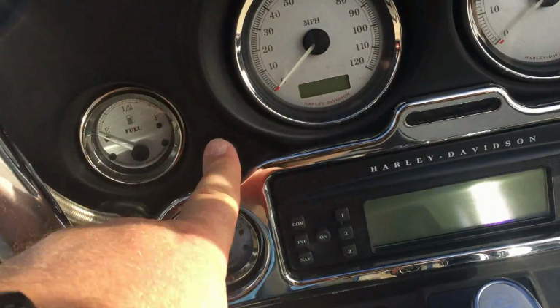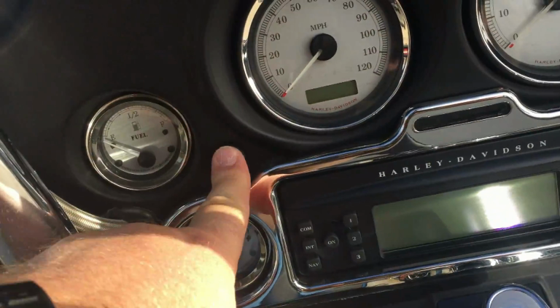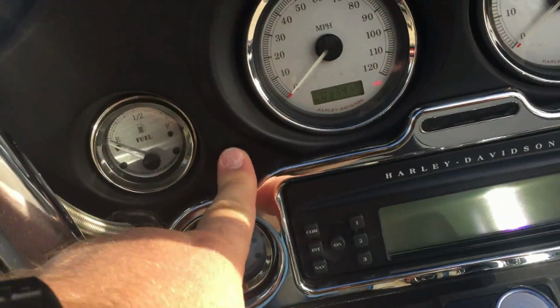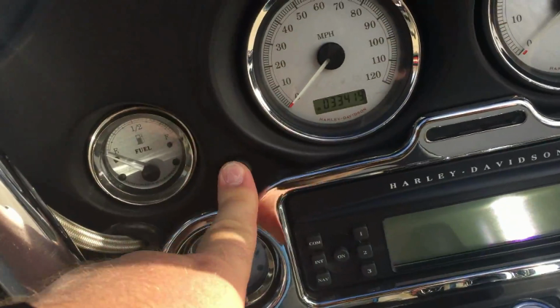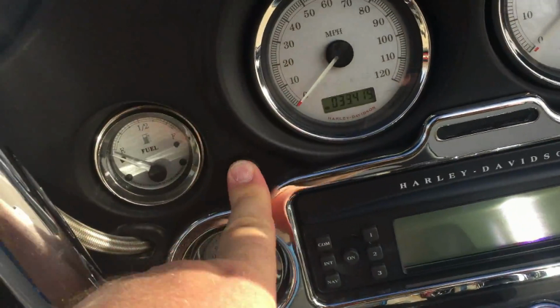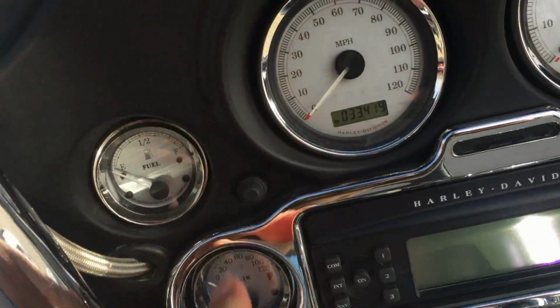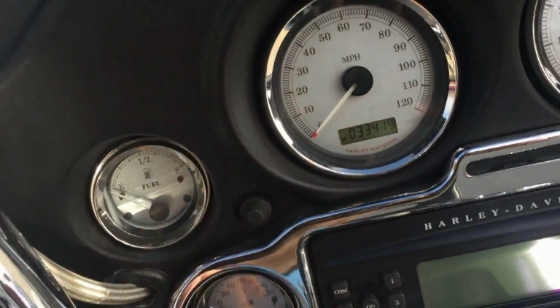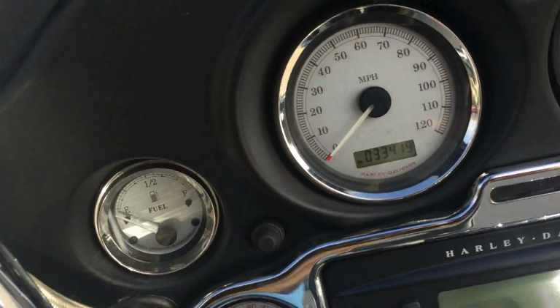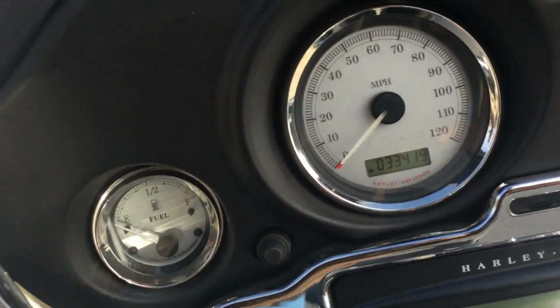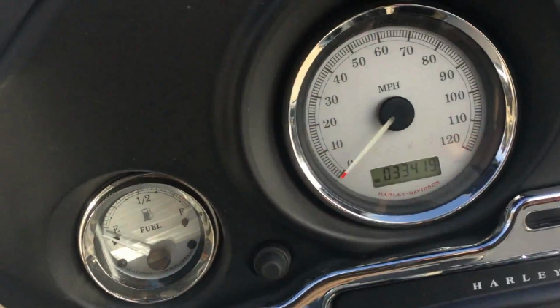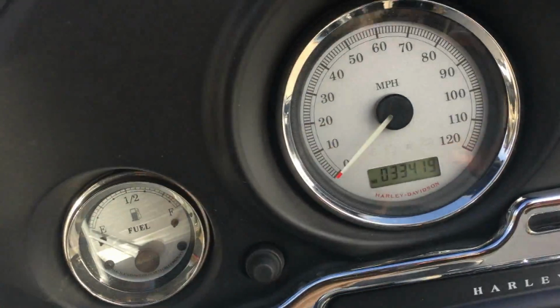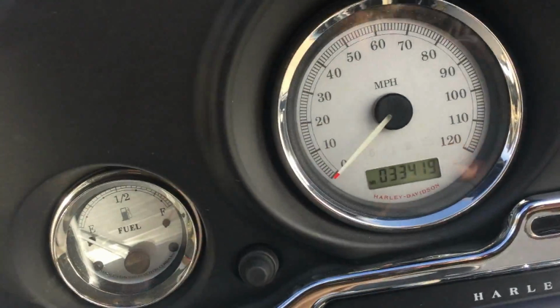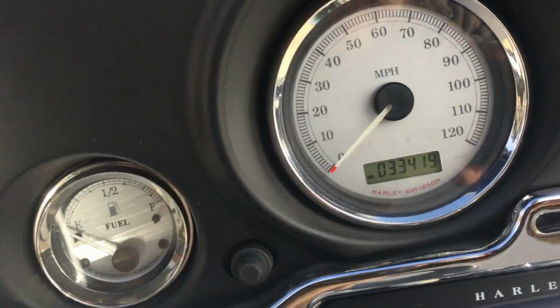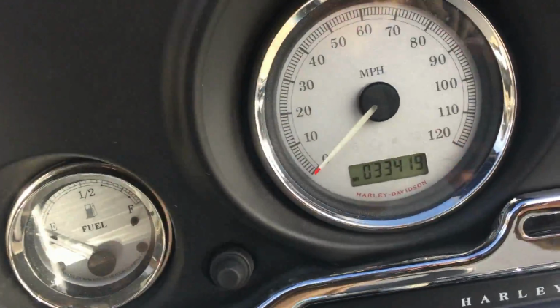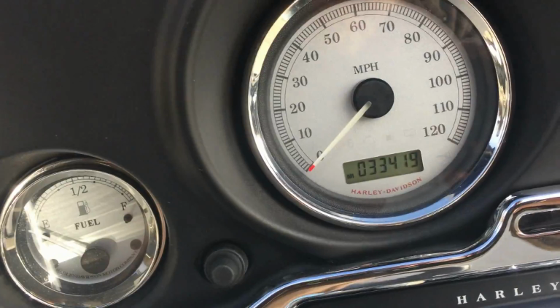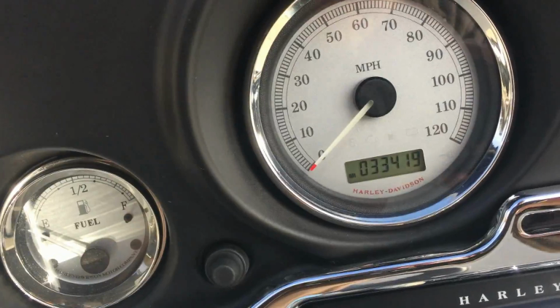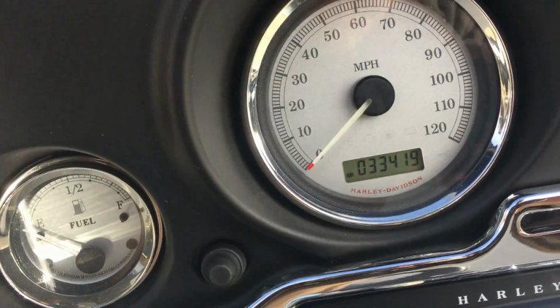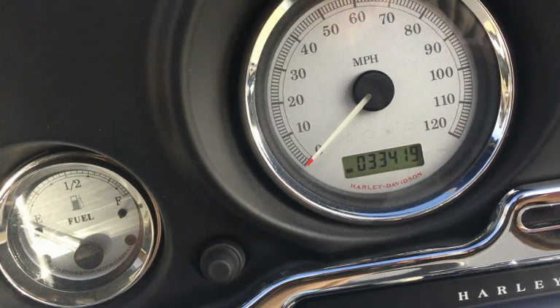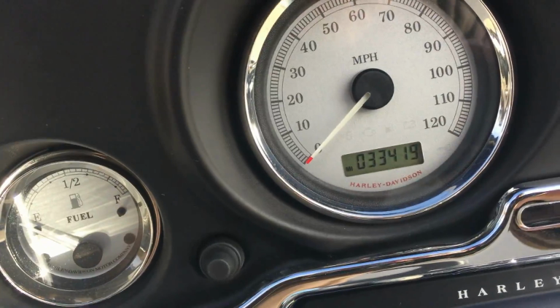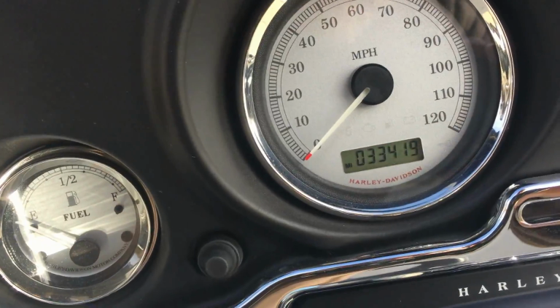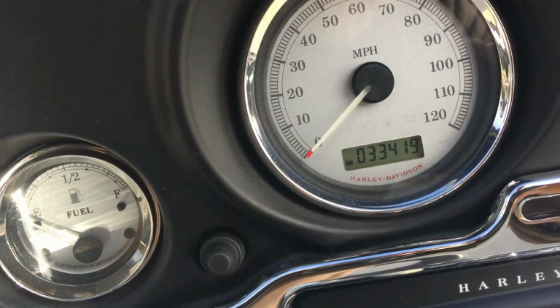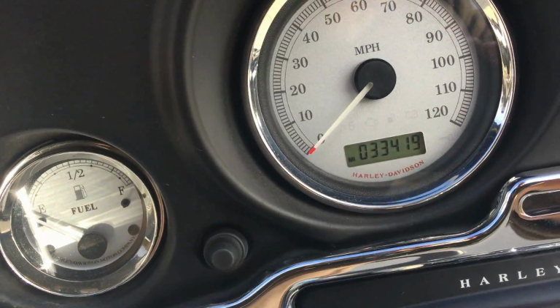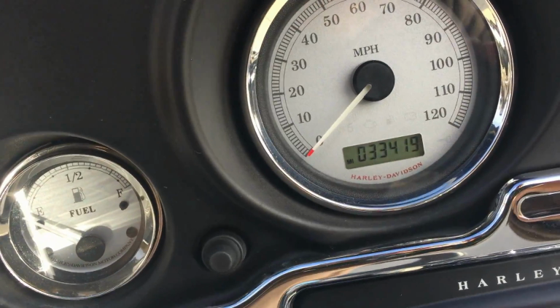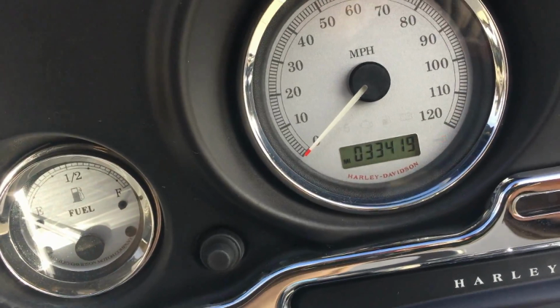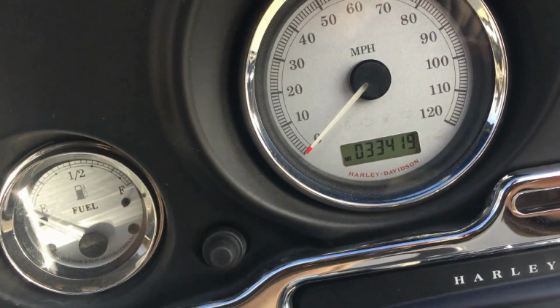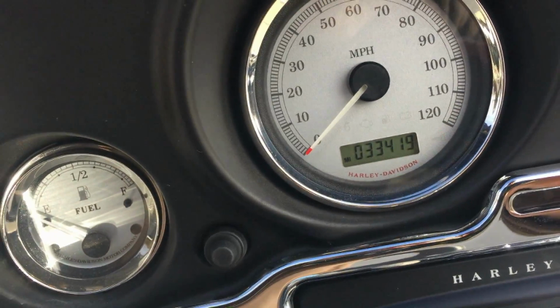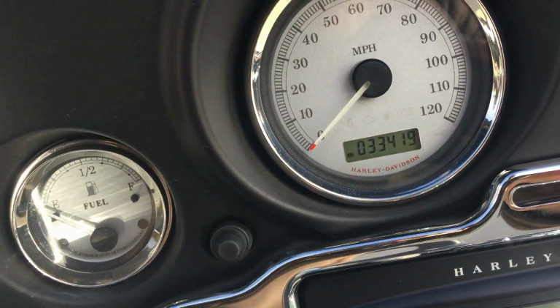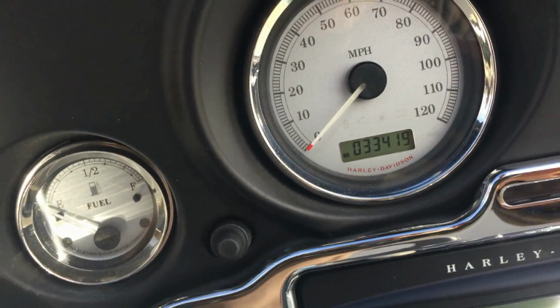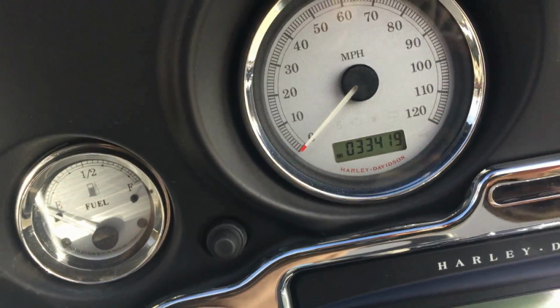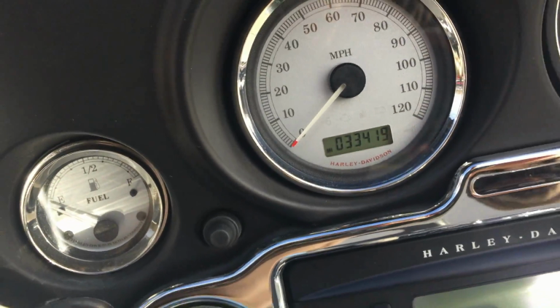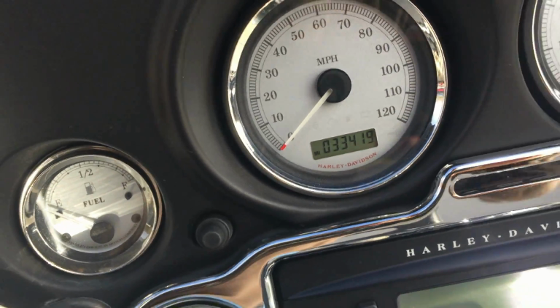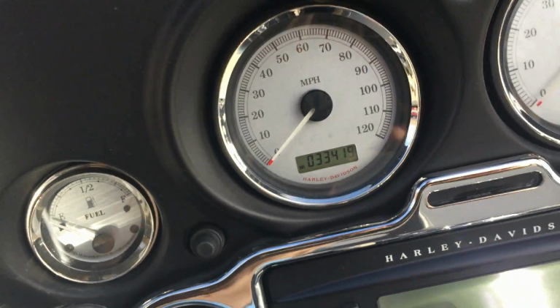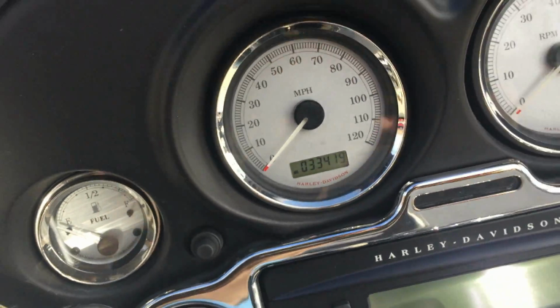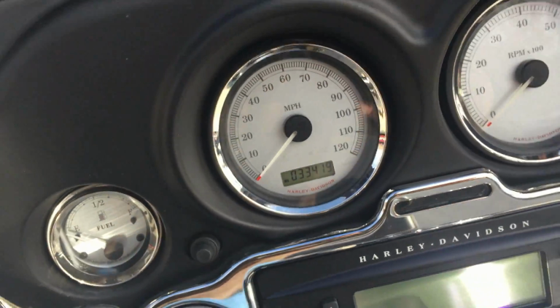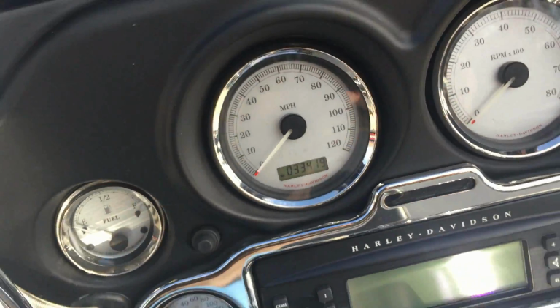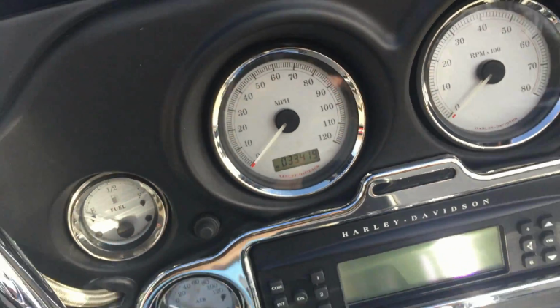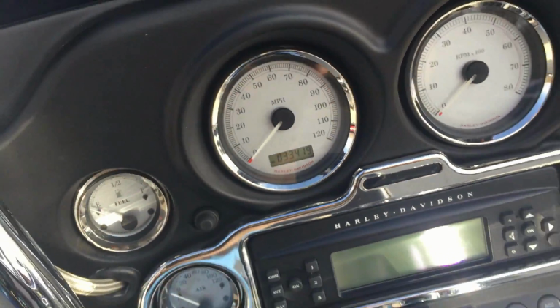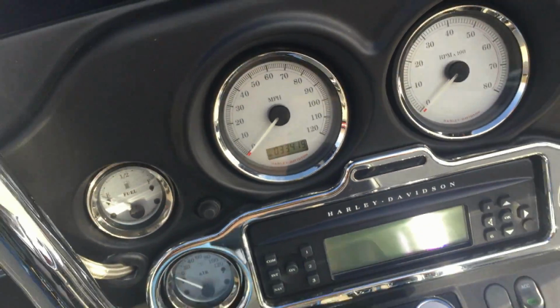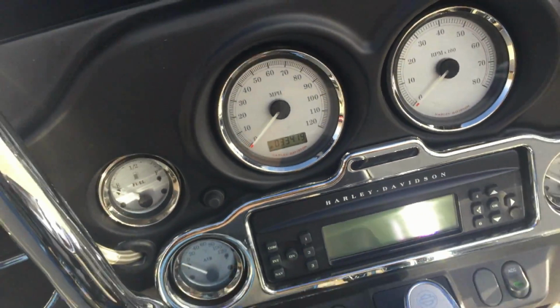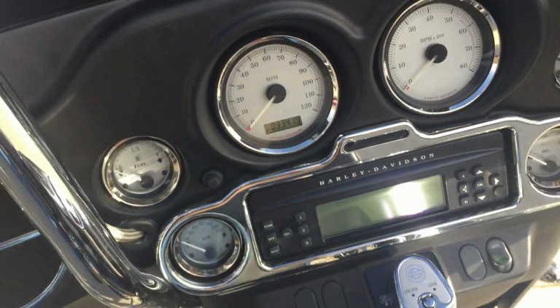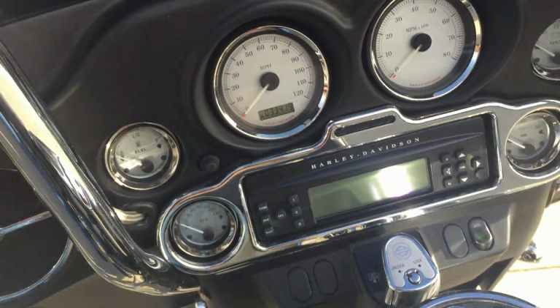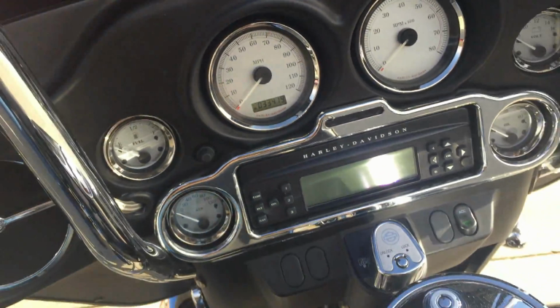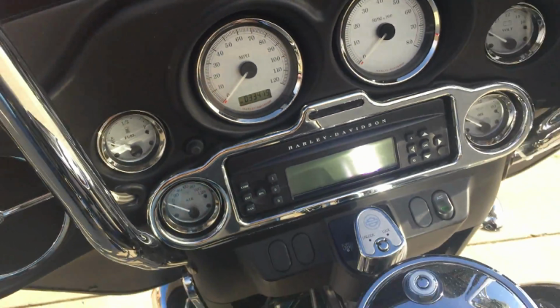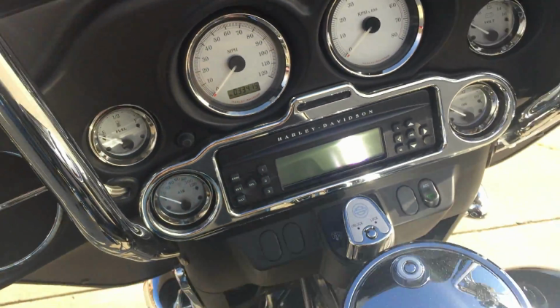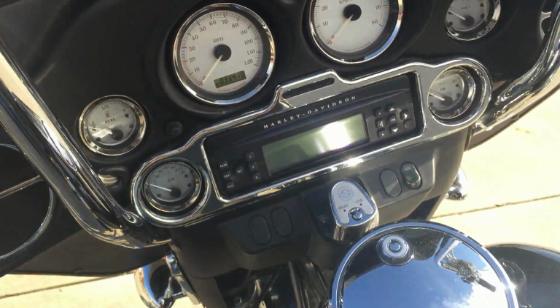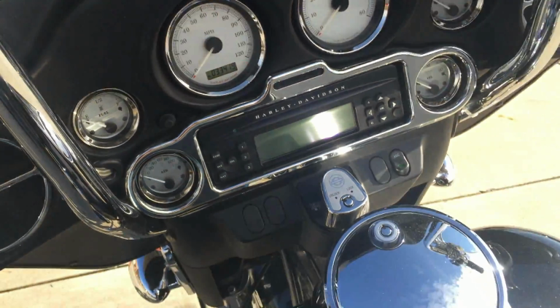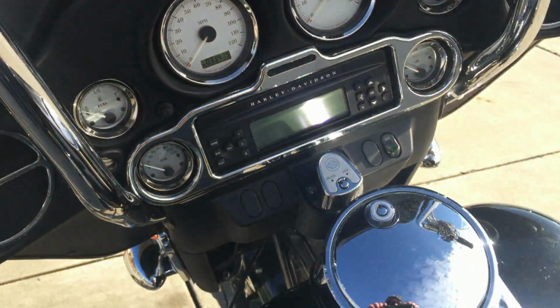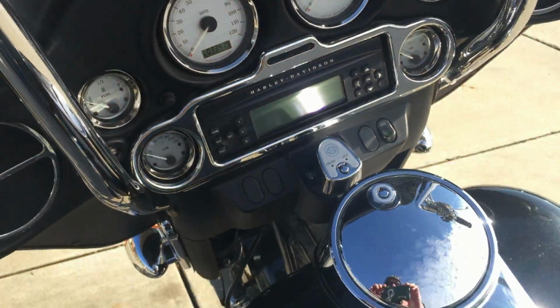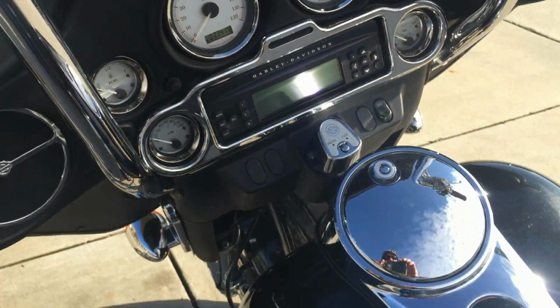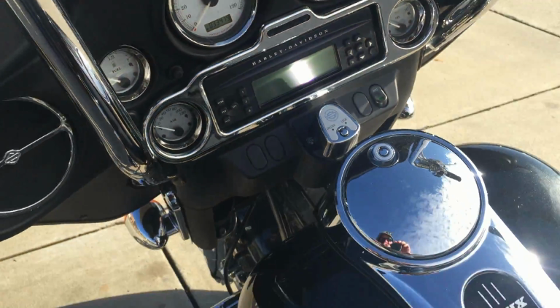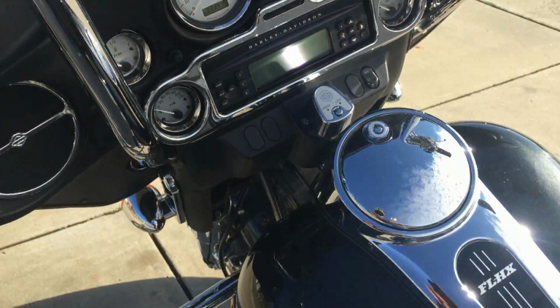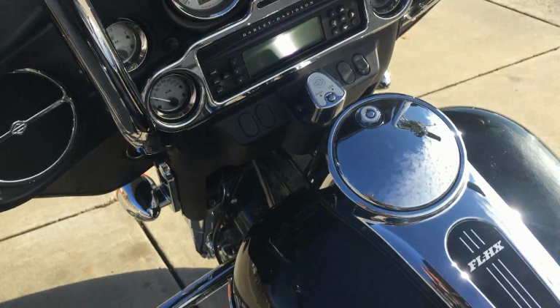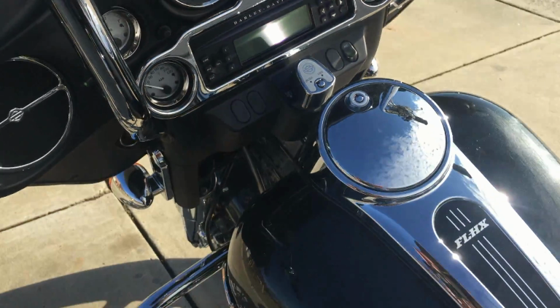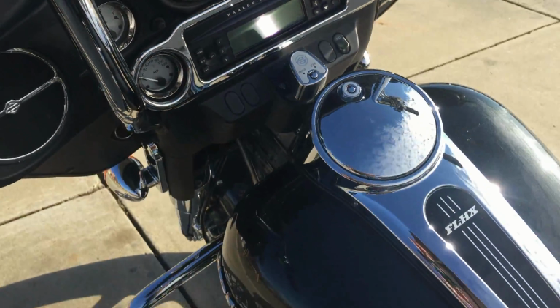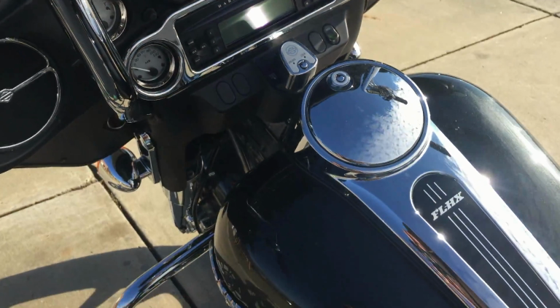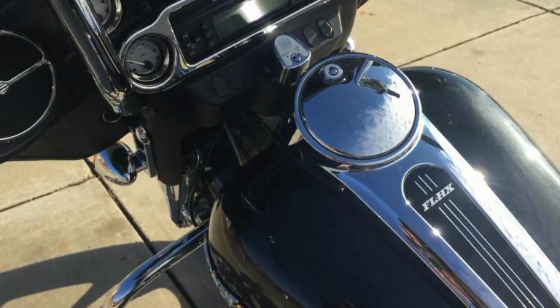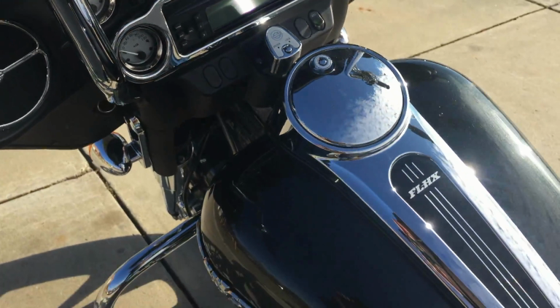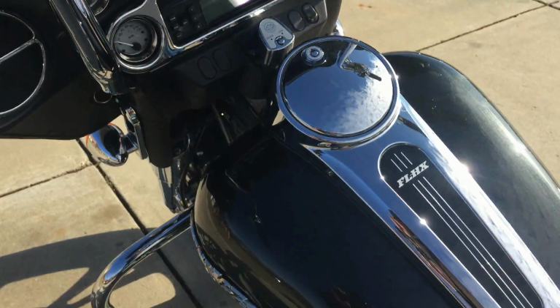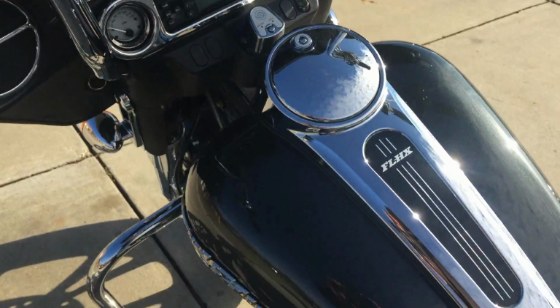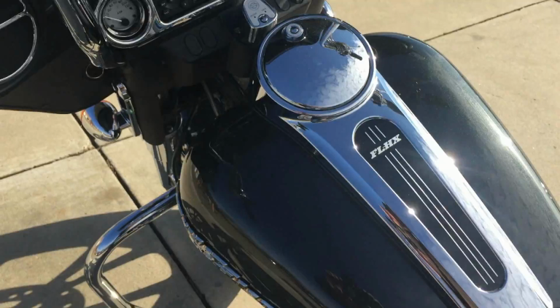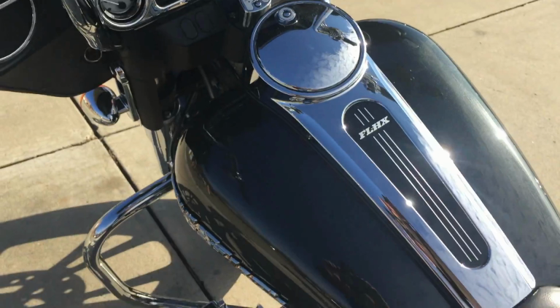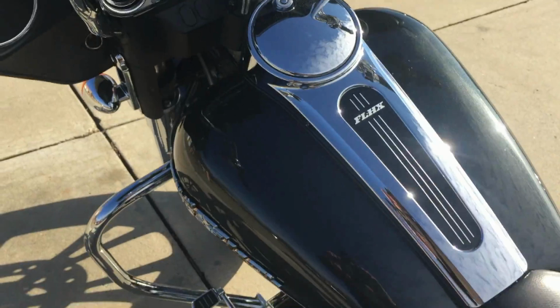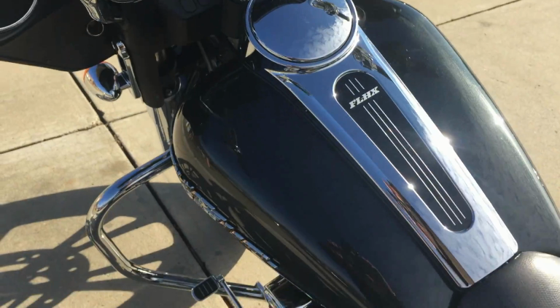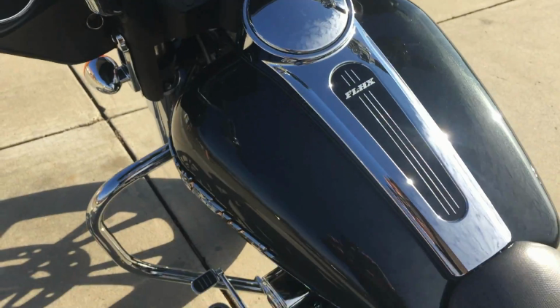Check the mileage — 33,419 miles on this bike today. It has an AM FM CD player by Harman Kardon.